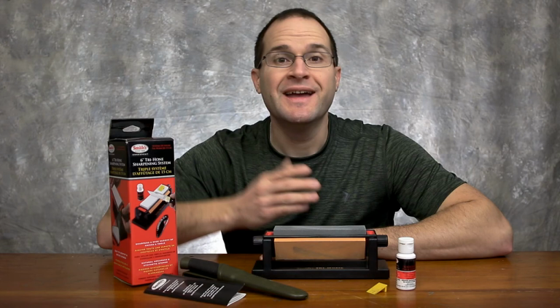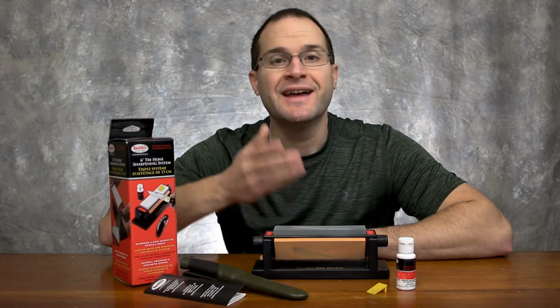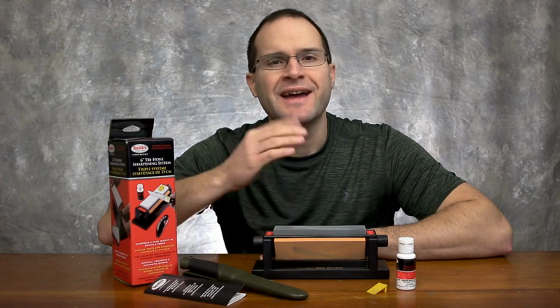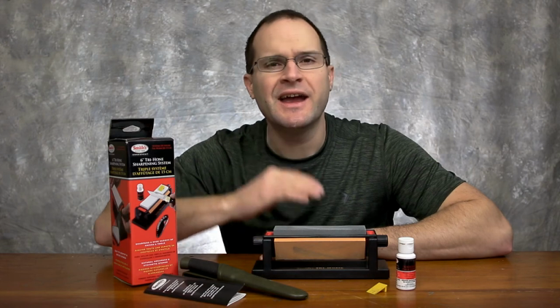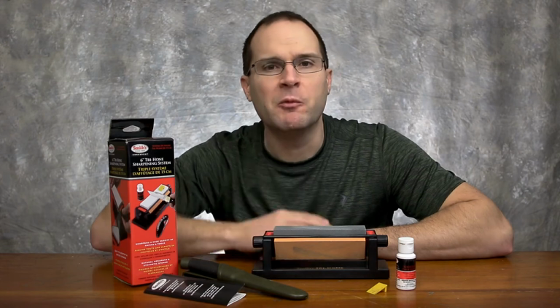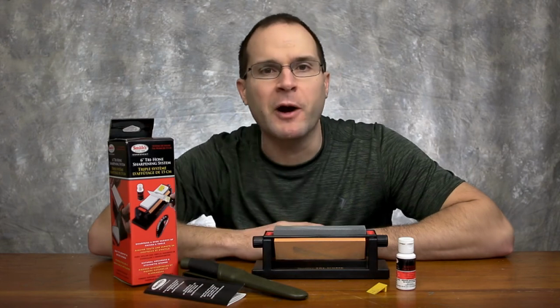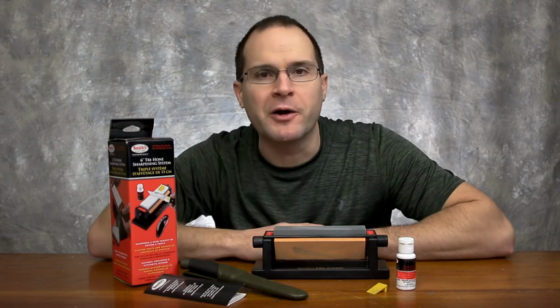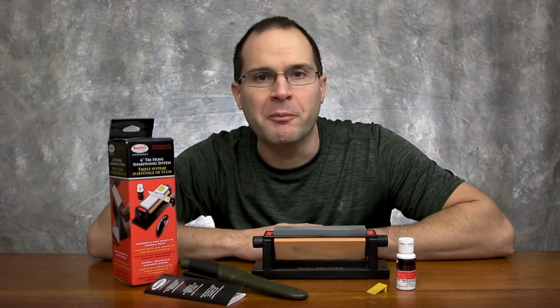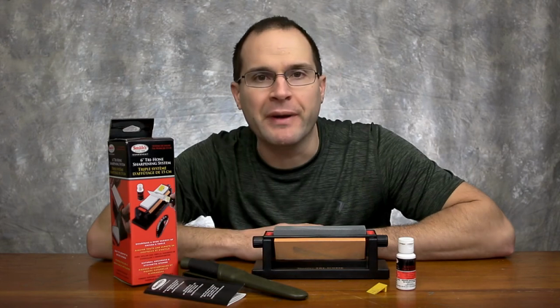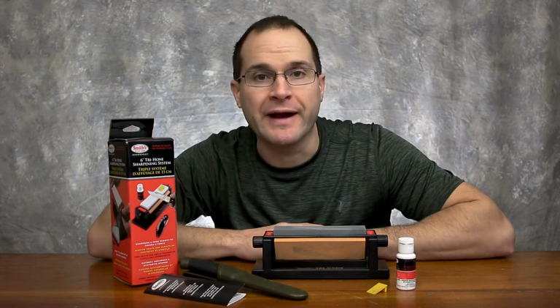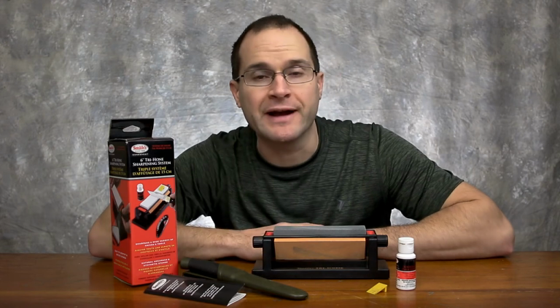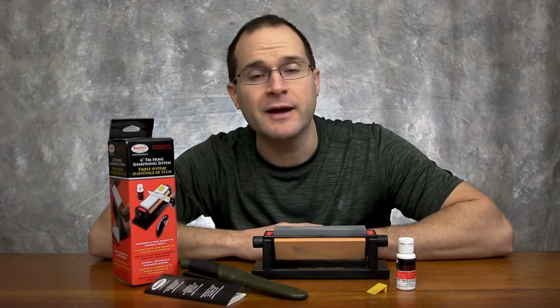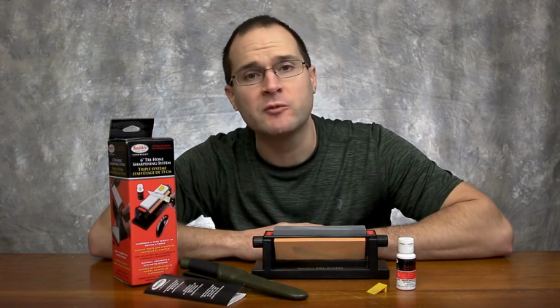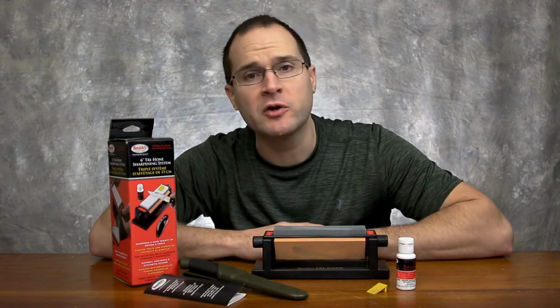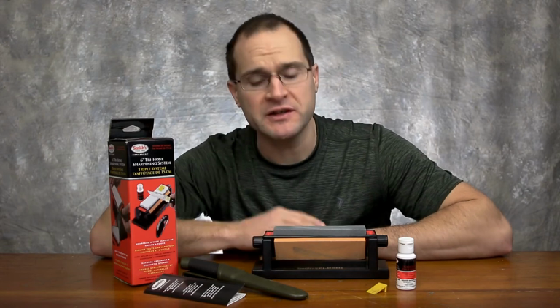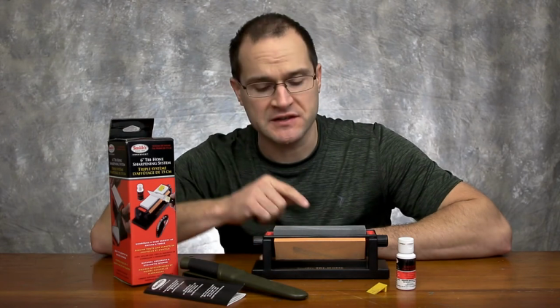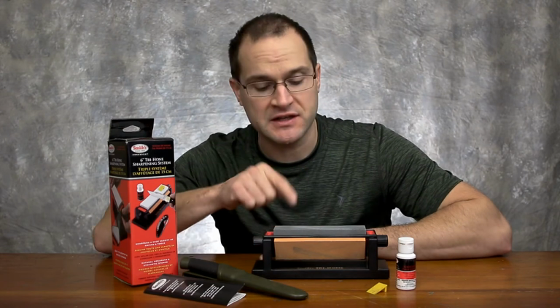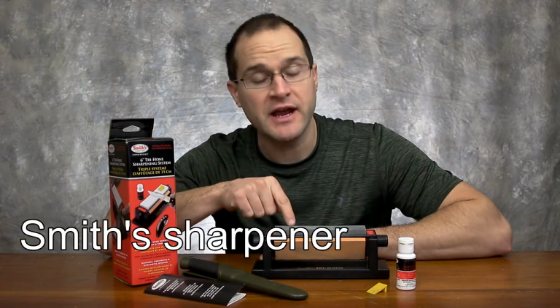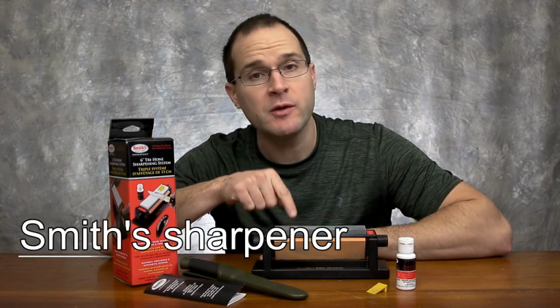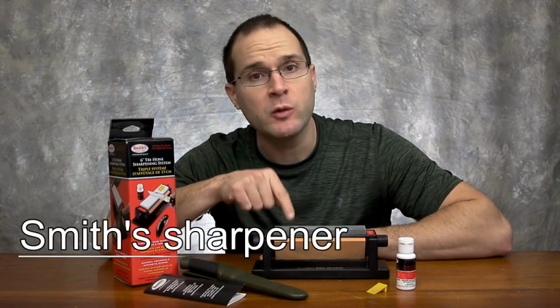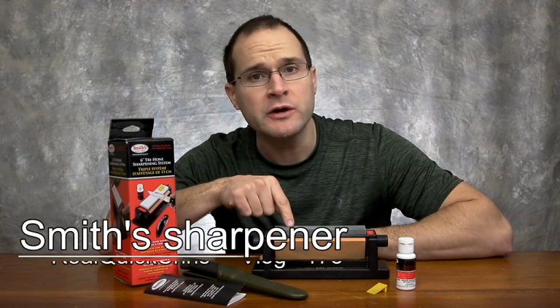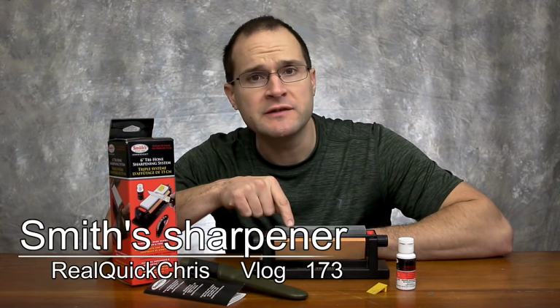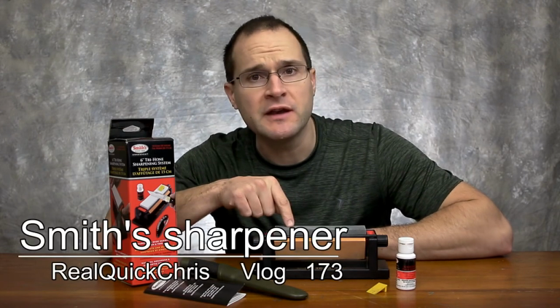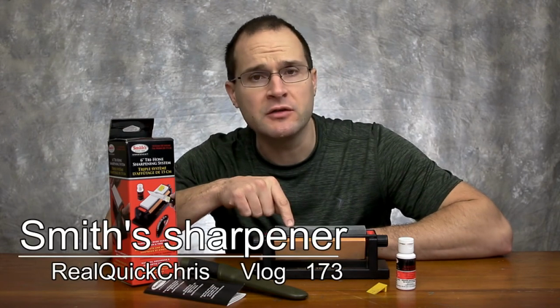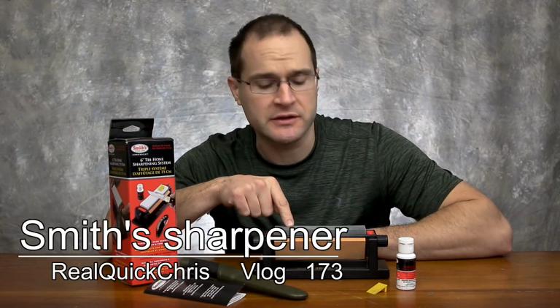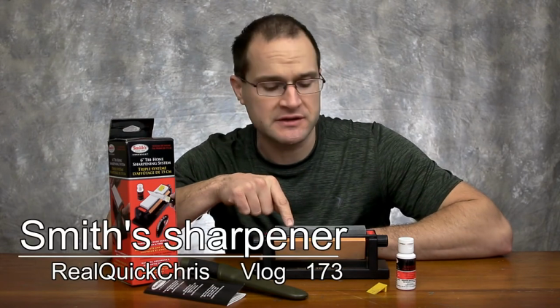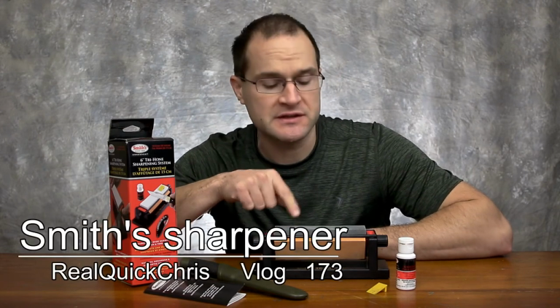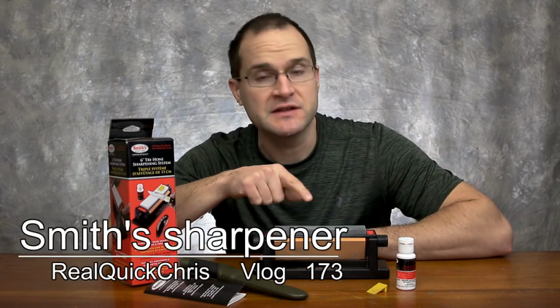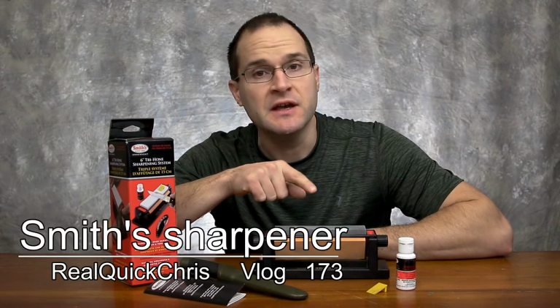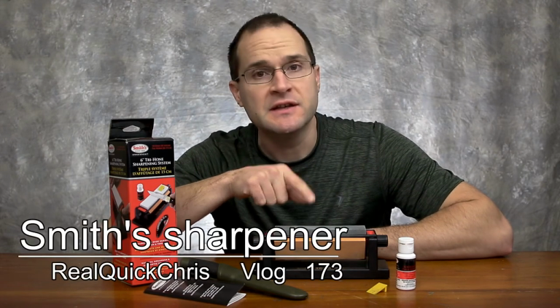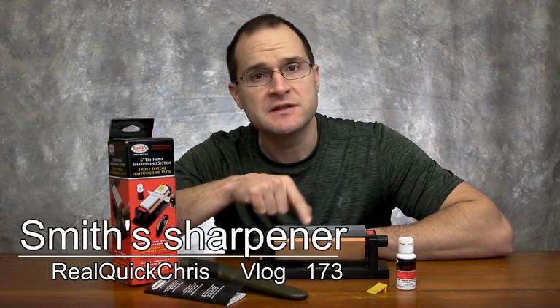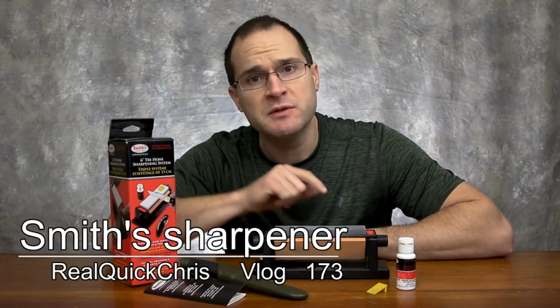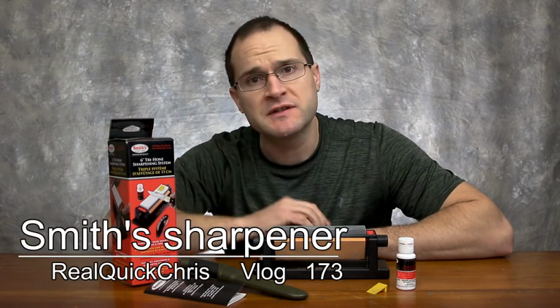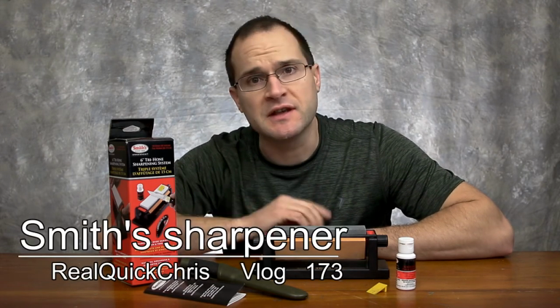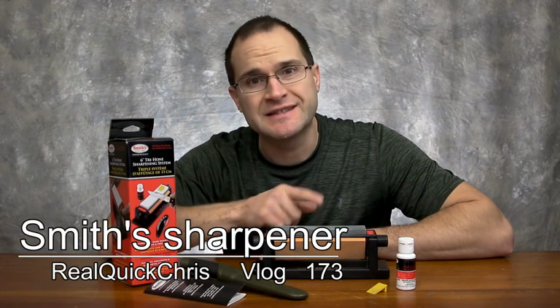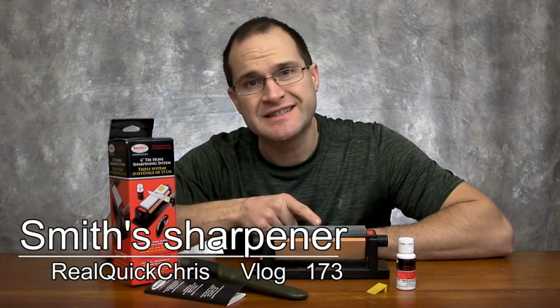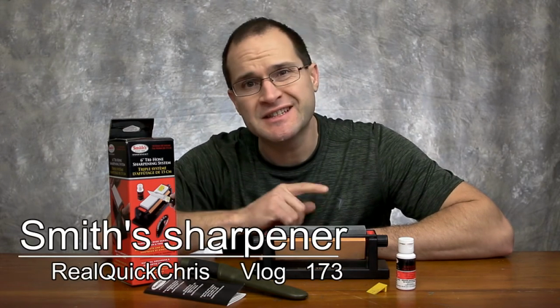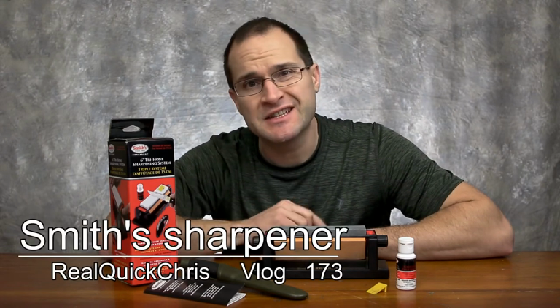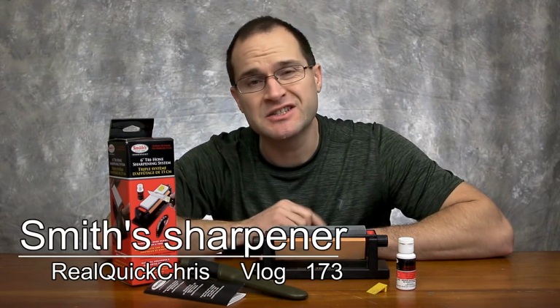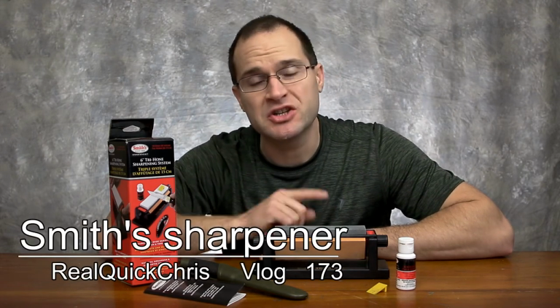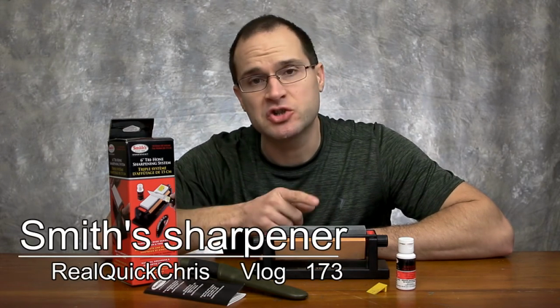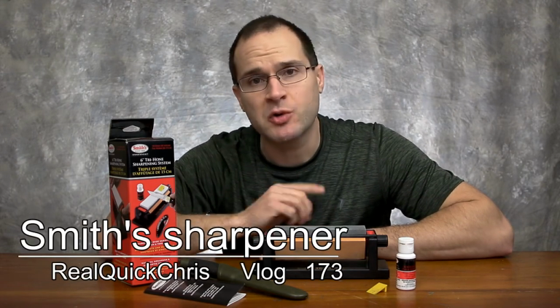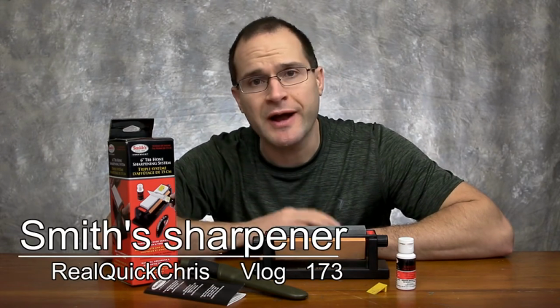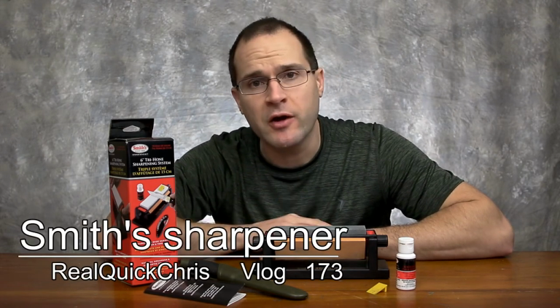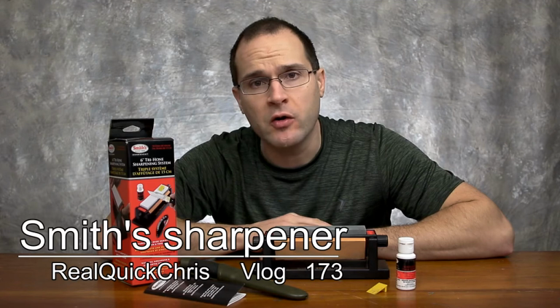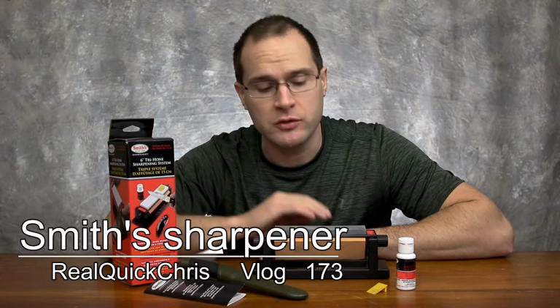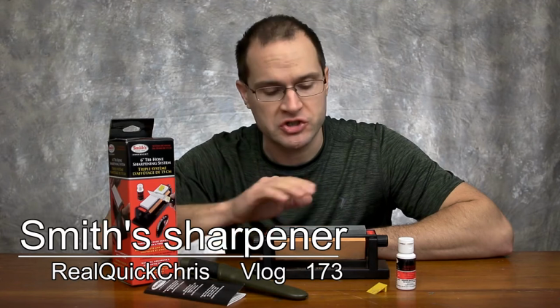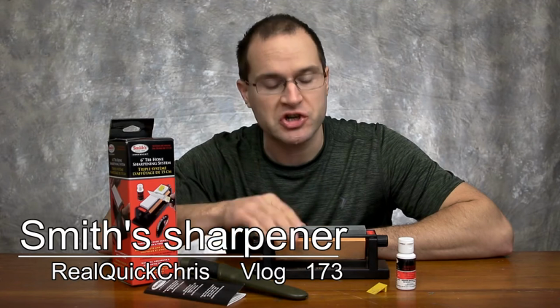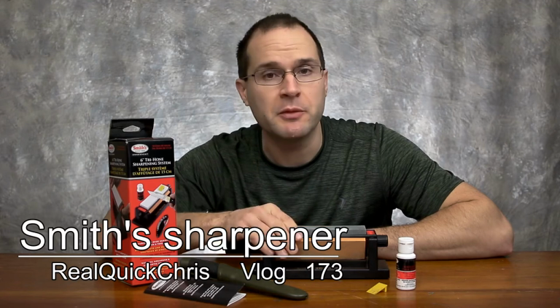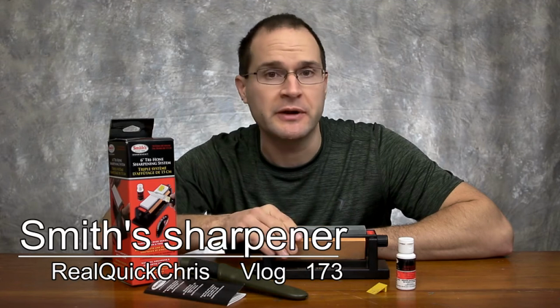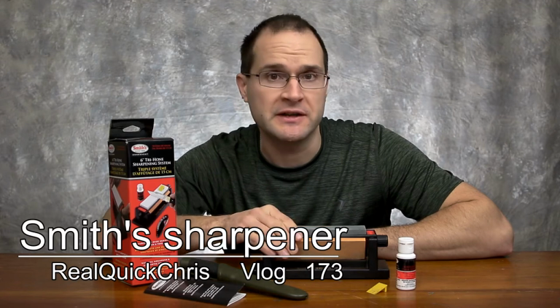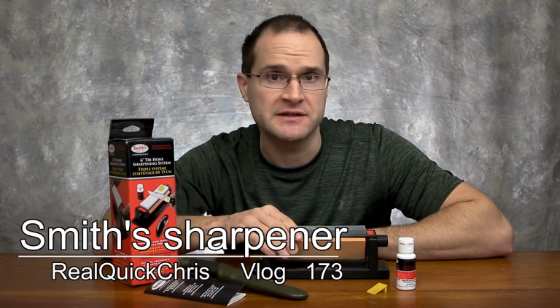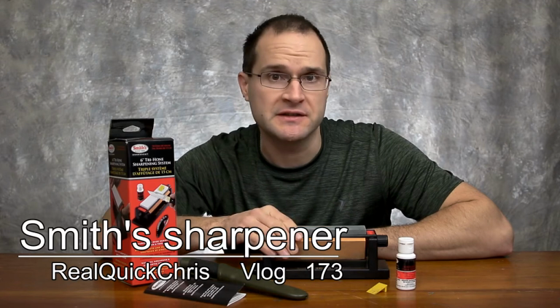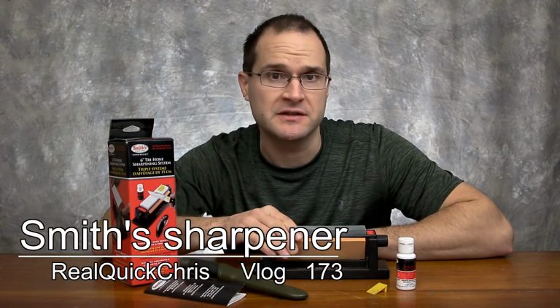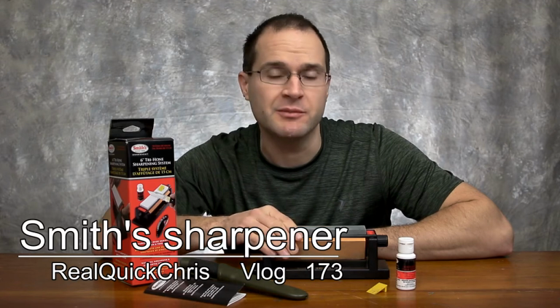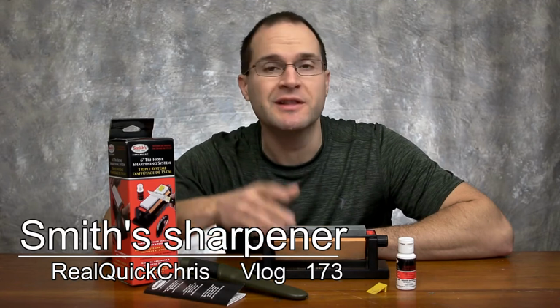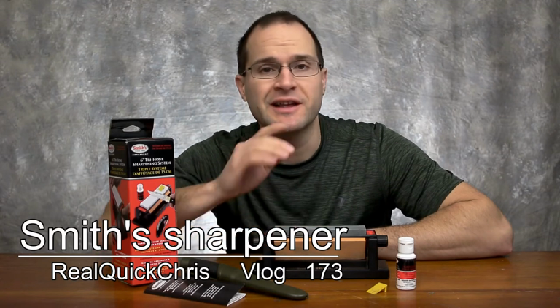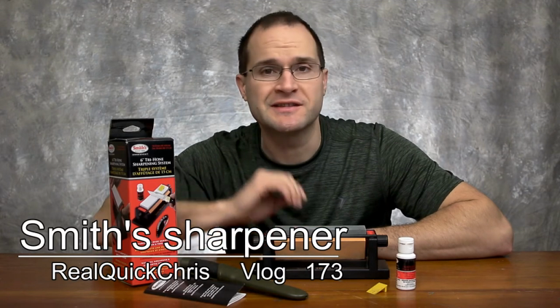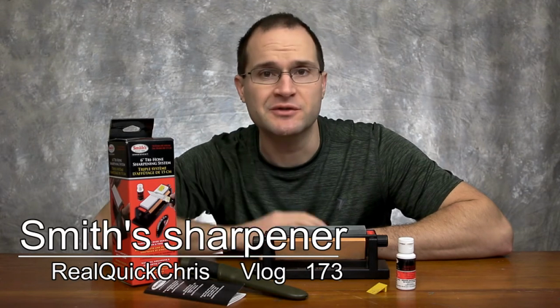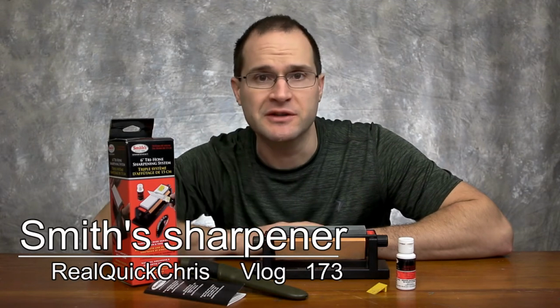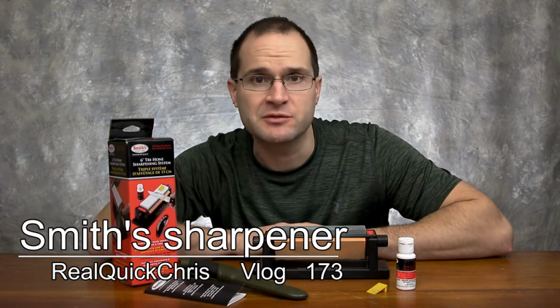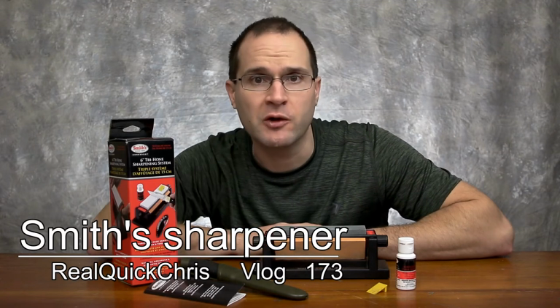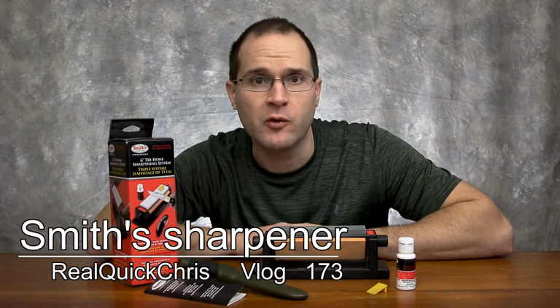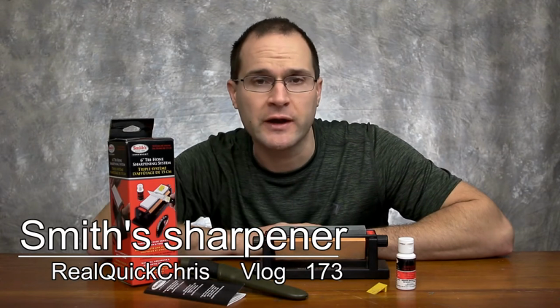Hey, welcome back. I'm Chris and today we're going to take a look at this Smith's 6-inch tri-hone sharpening system. Let's do this real quick.